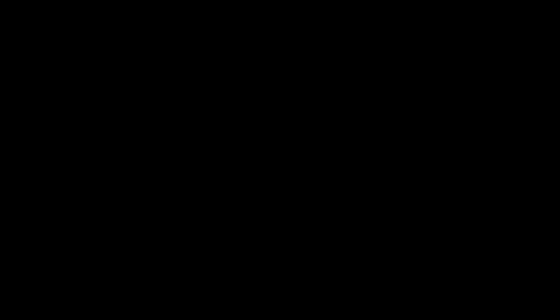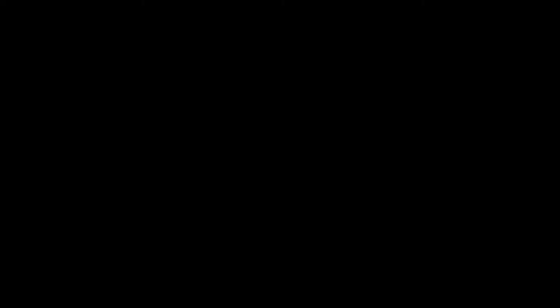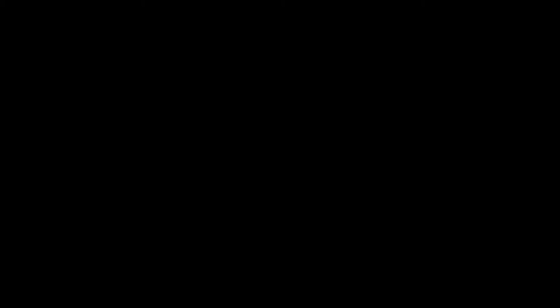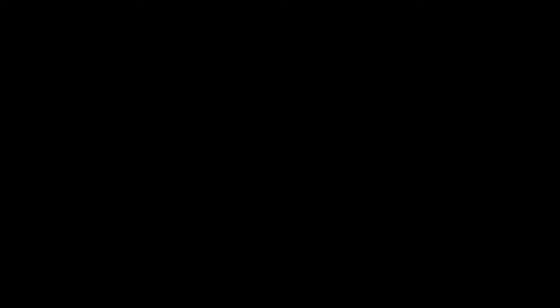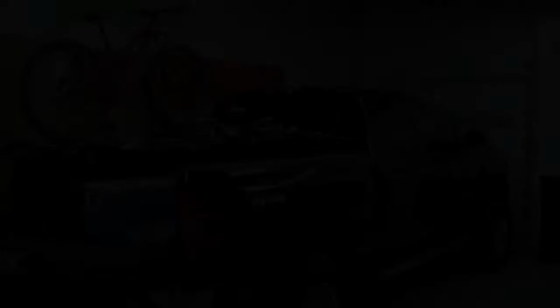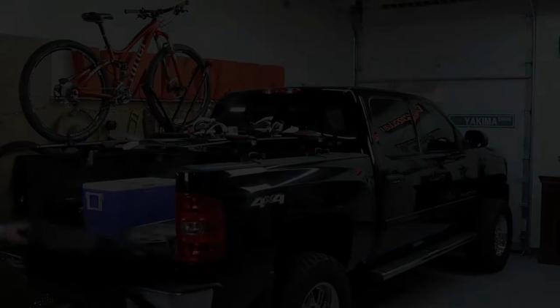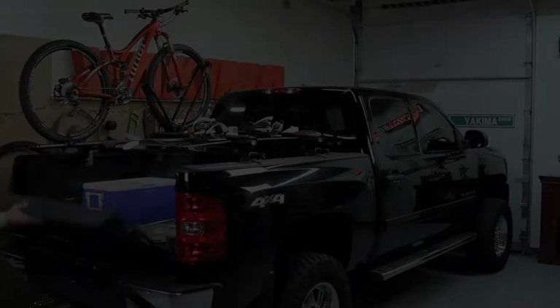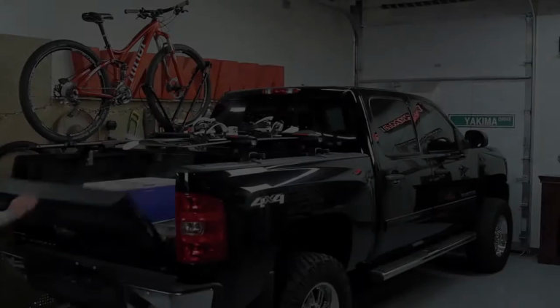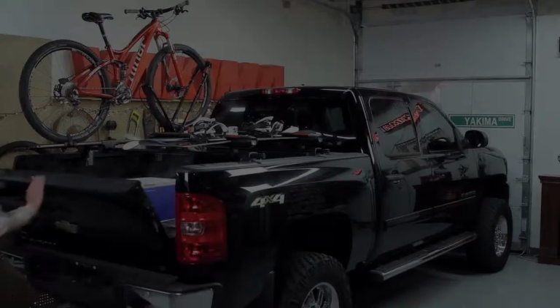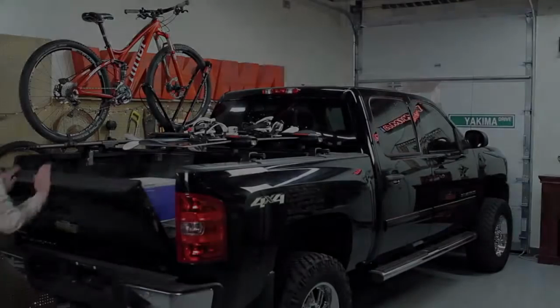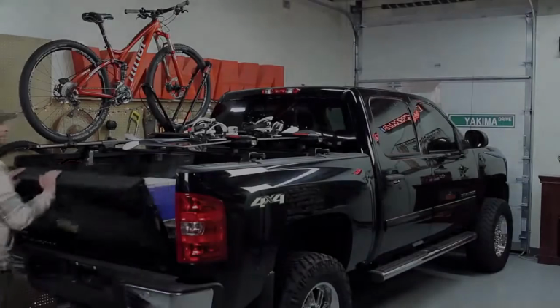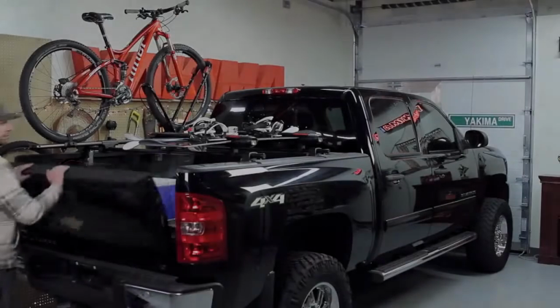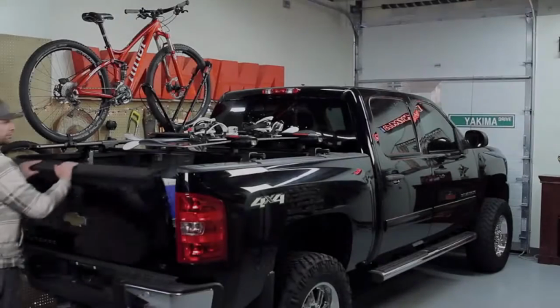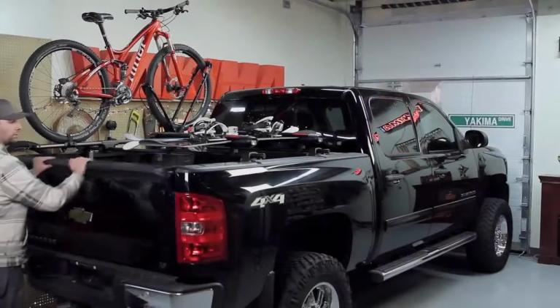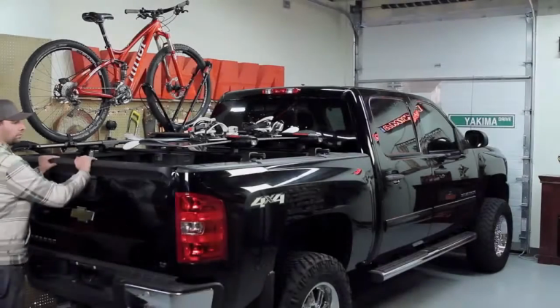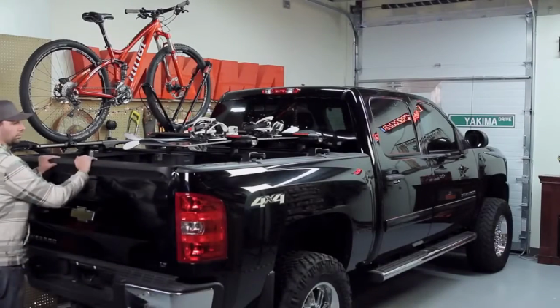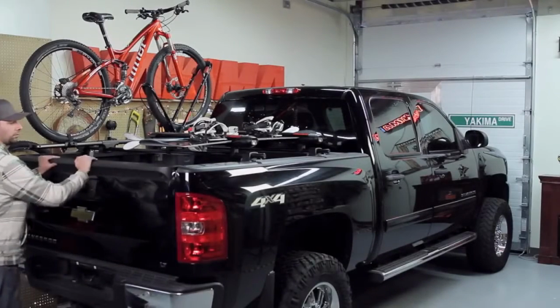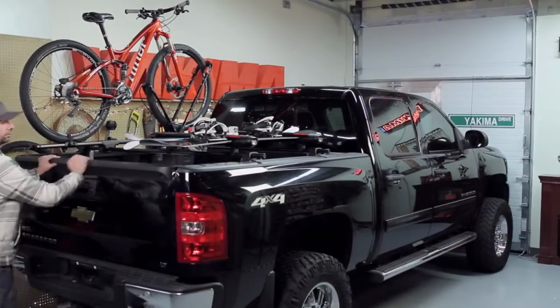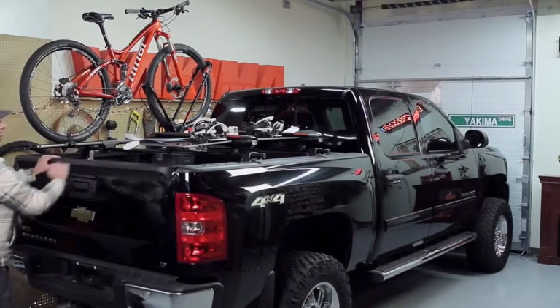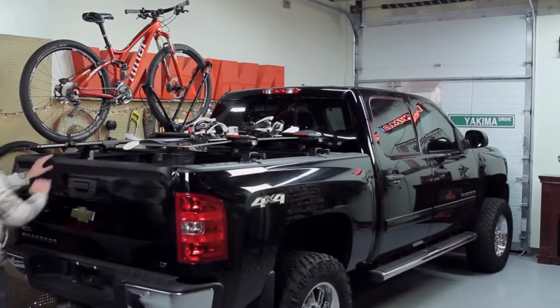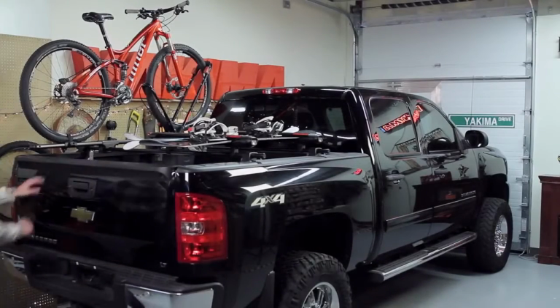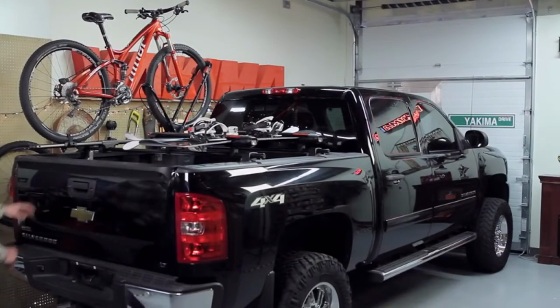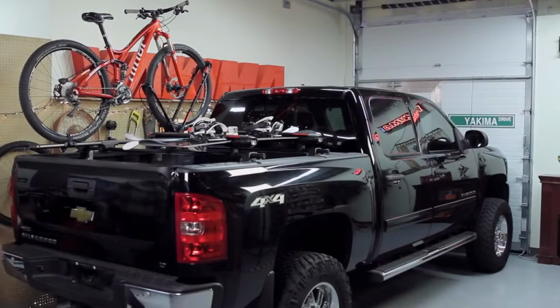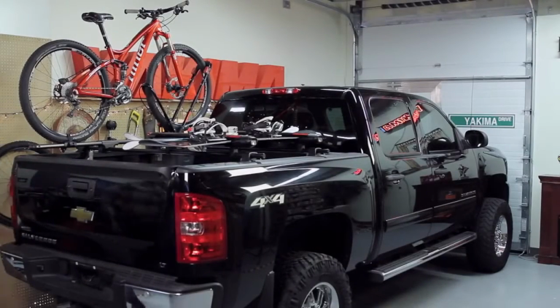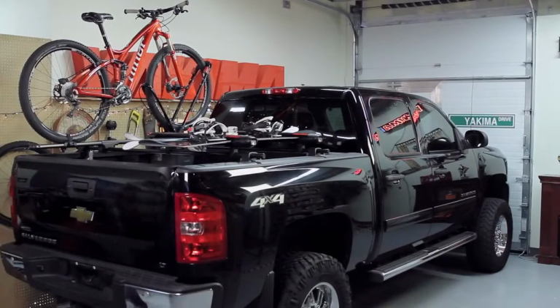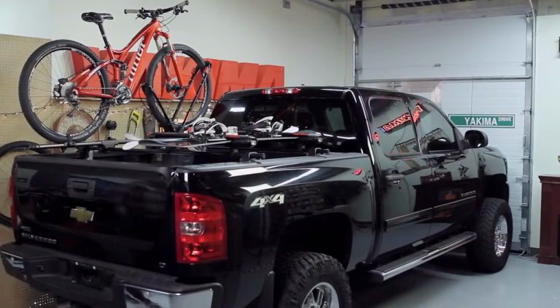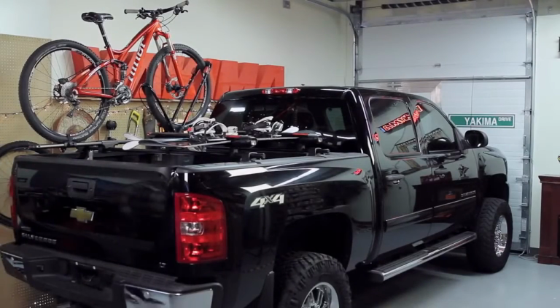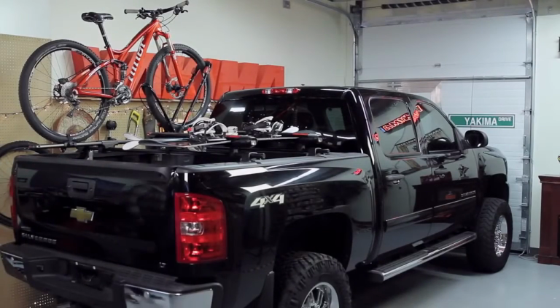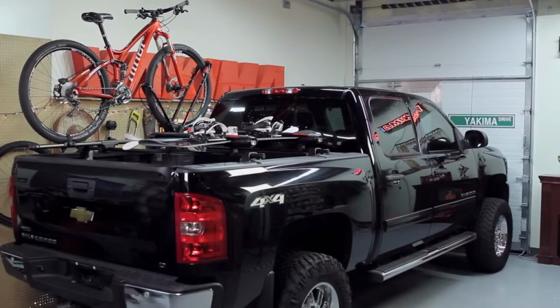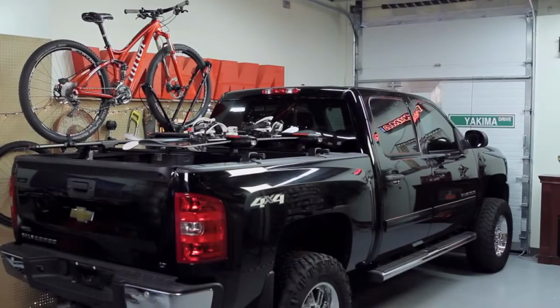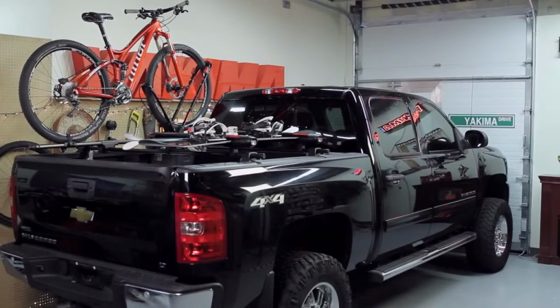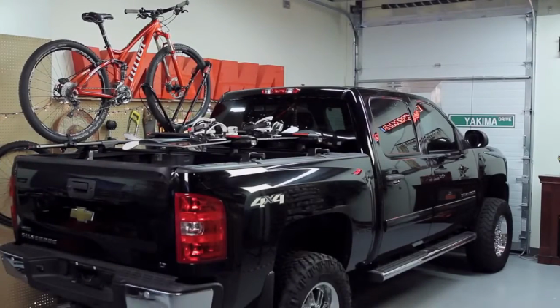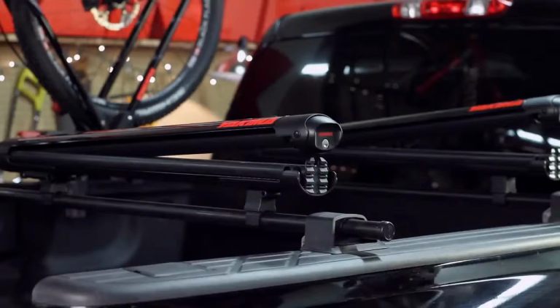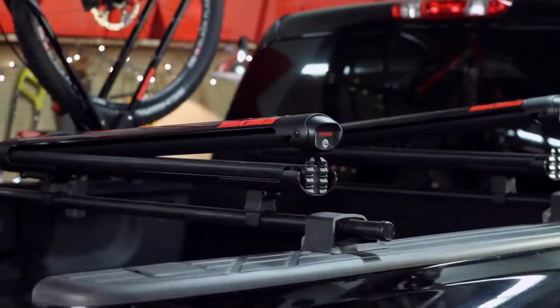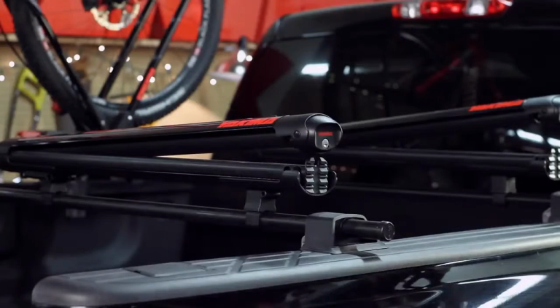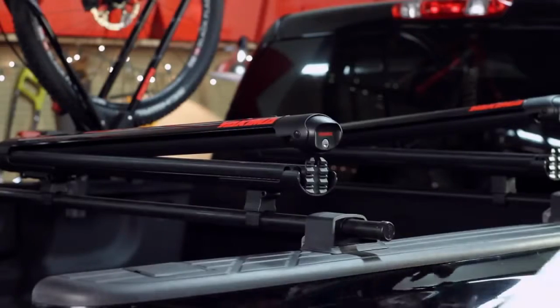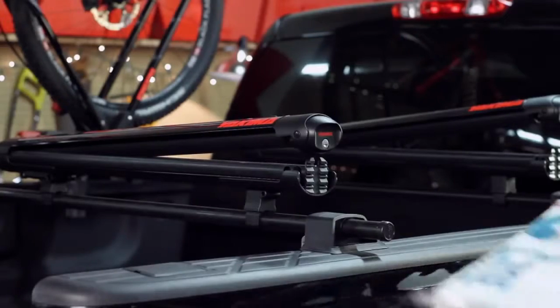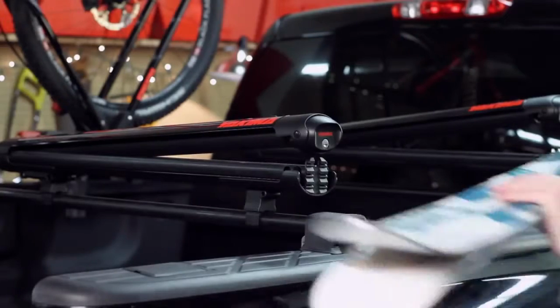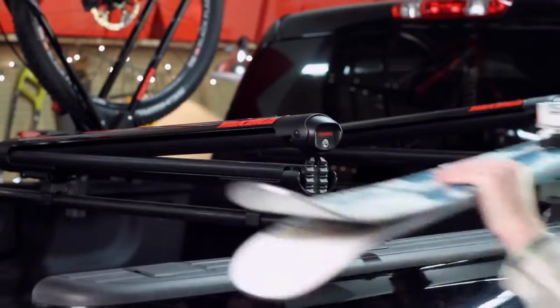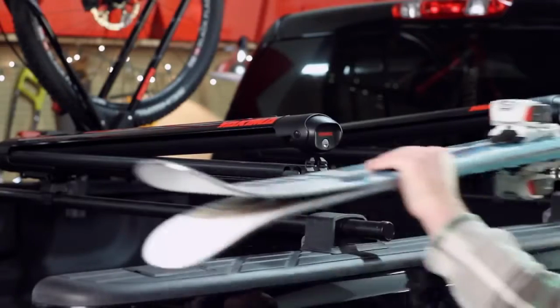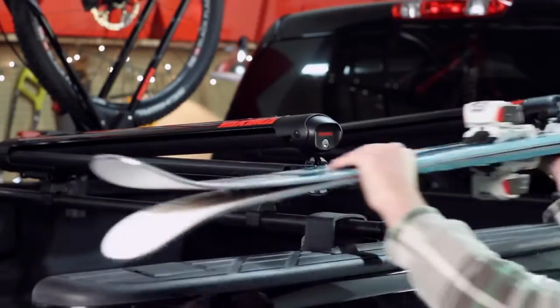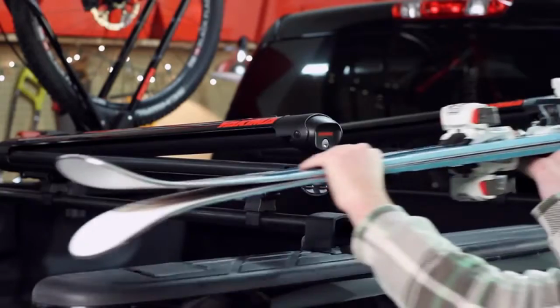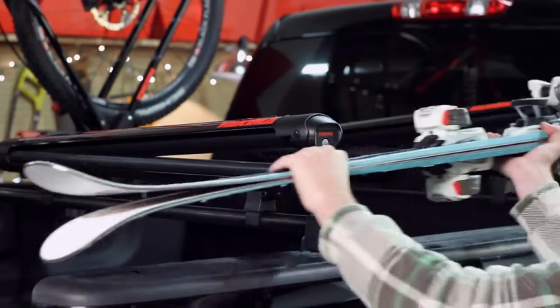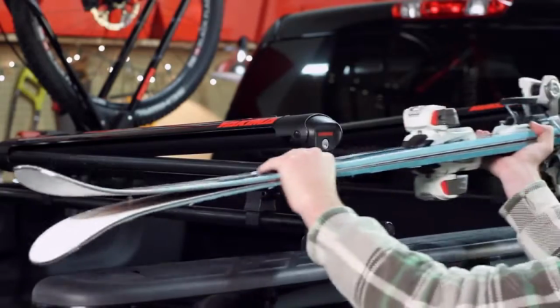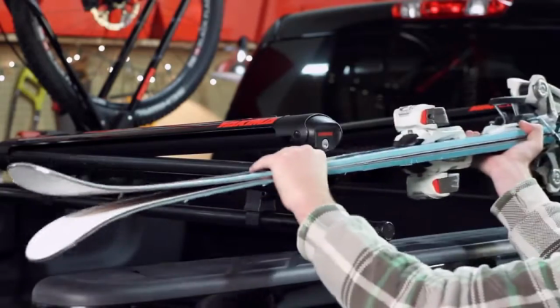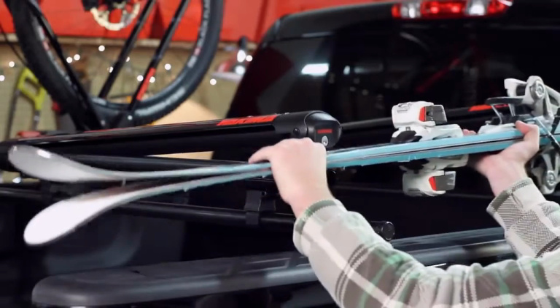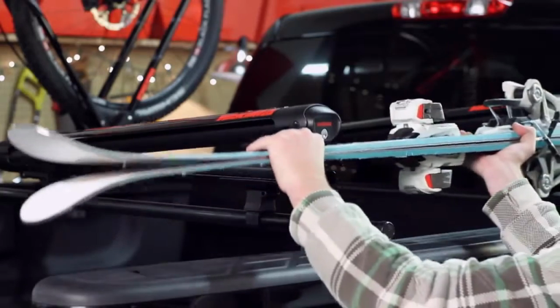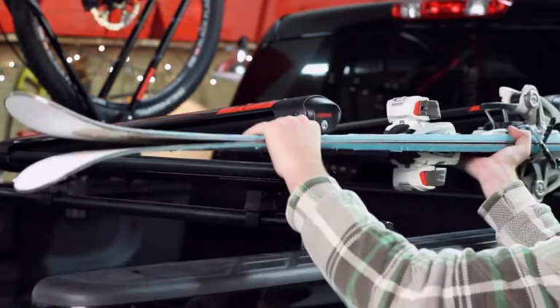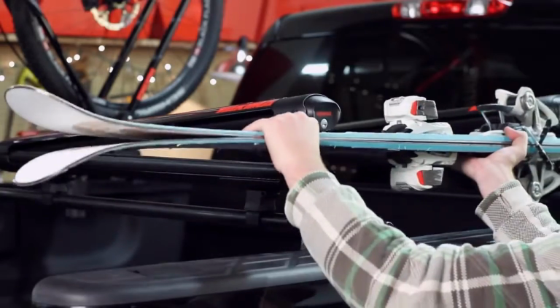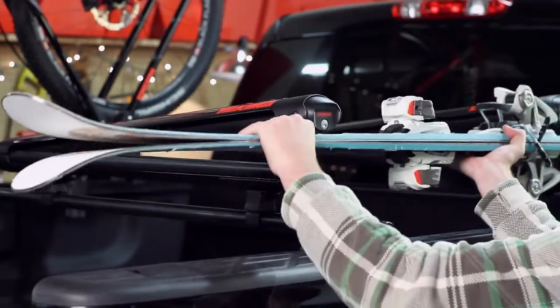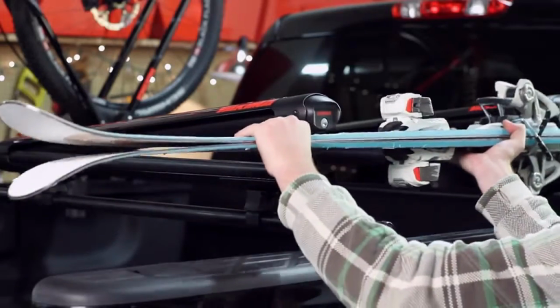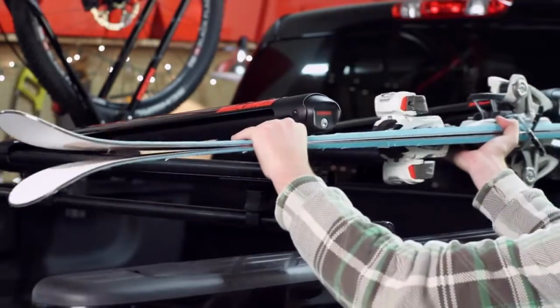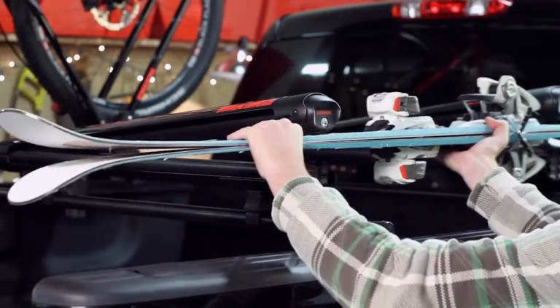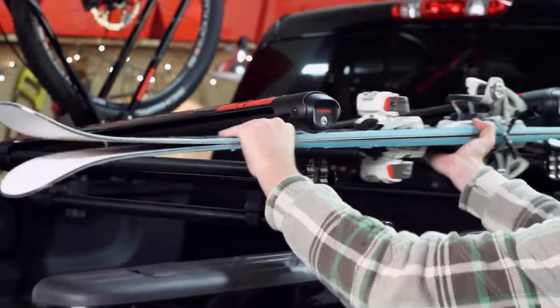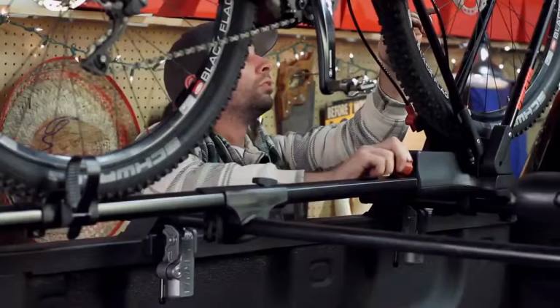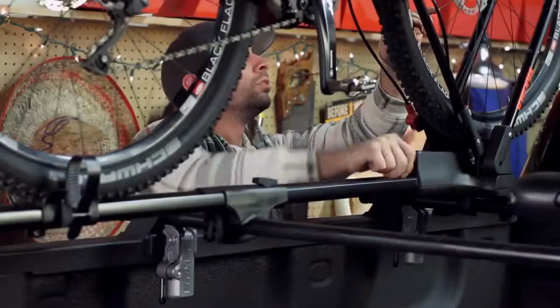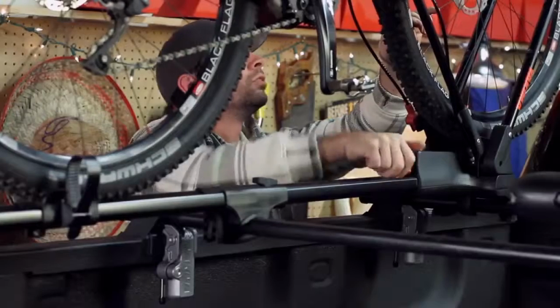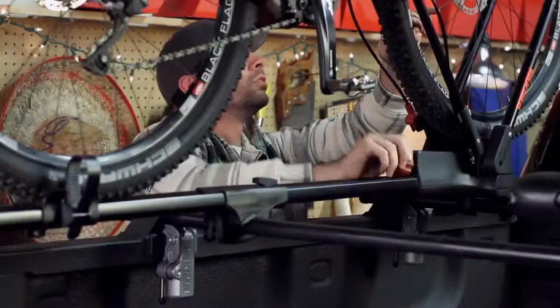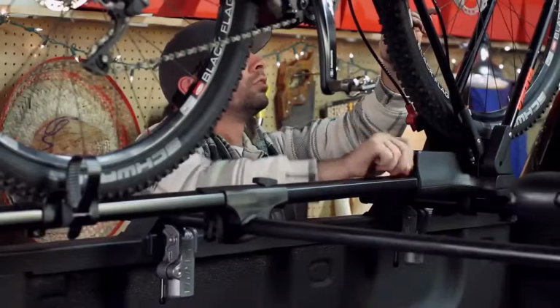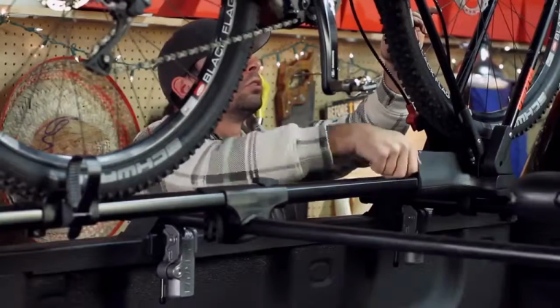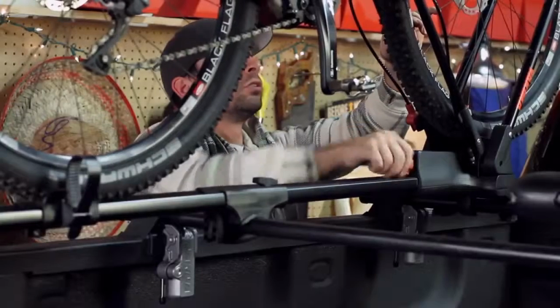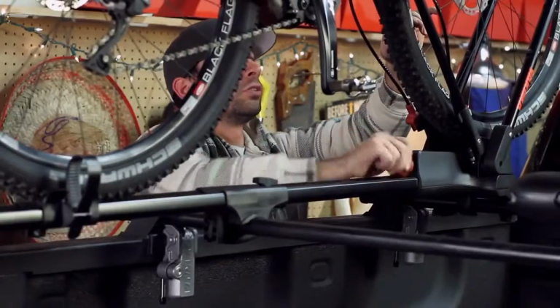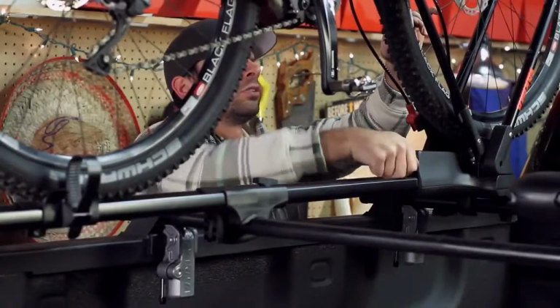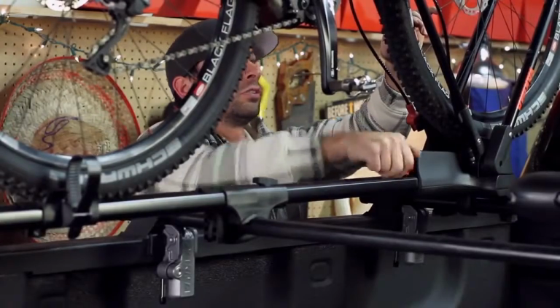If you've got a truck, then we have the gear for you. It's called a bedrock, and it turns your truck bed into a Swiss Army knife.